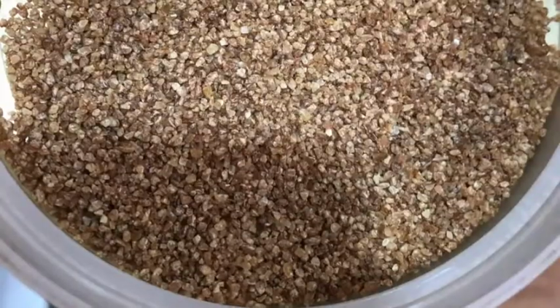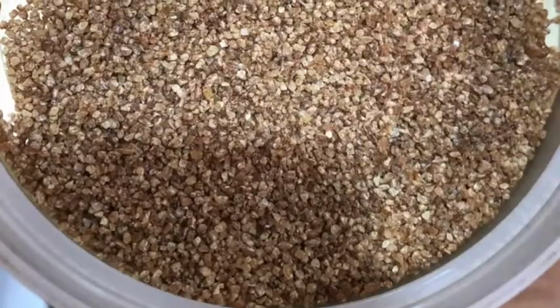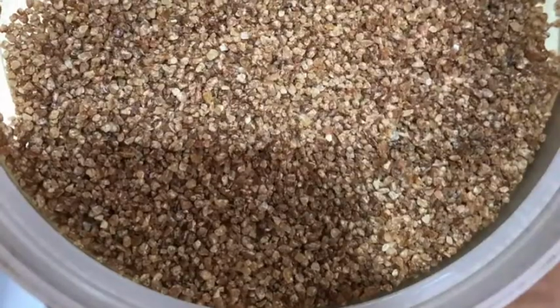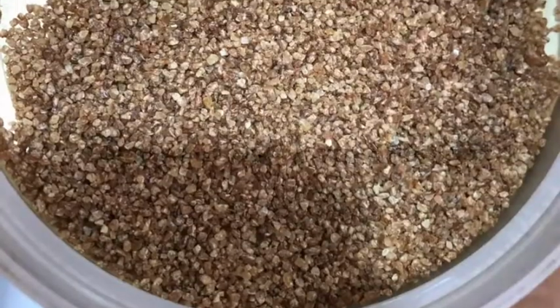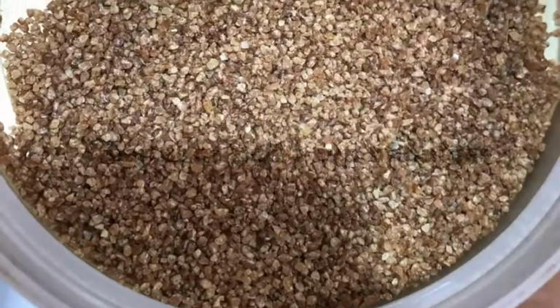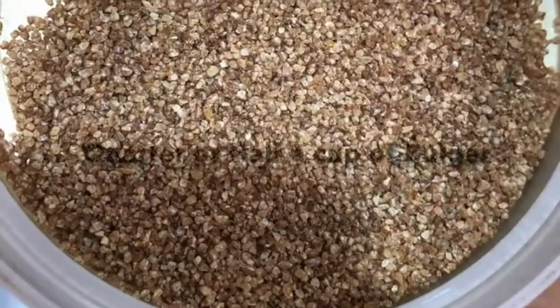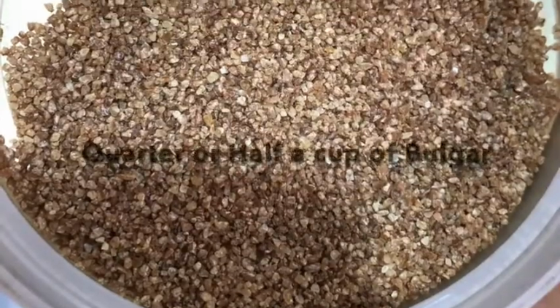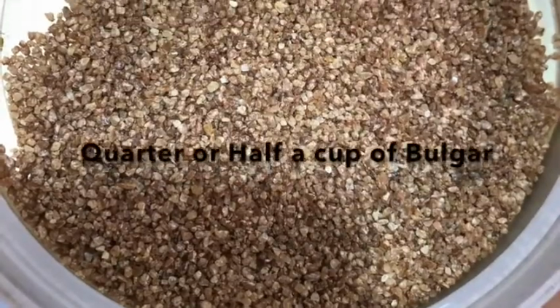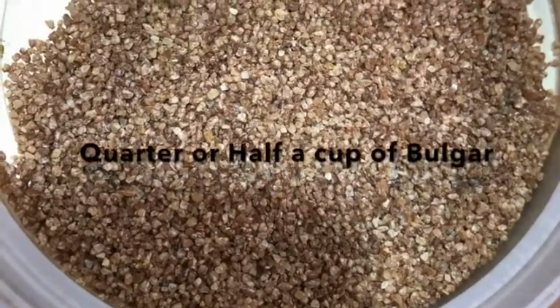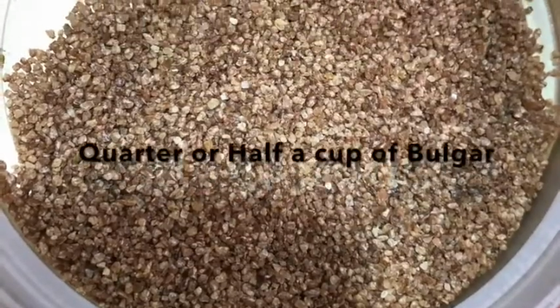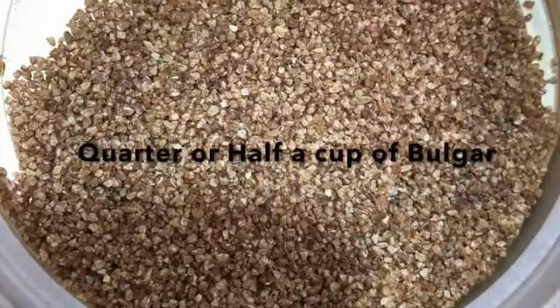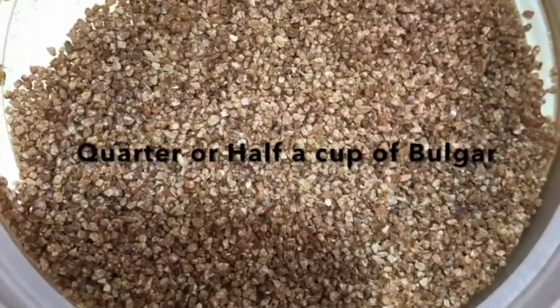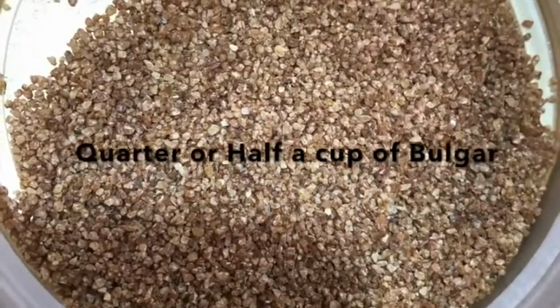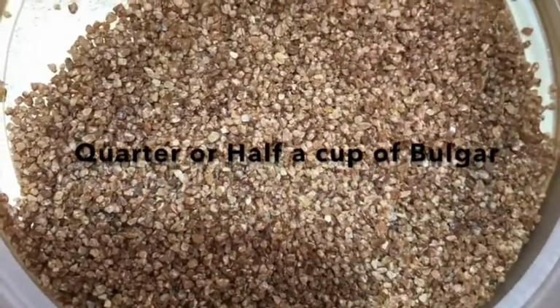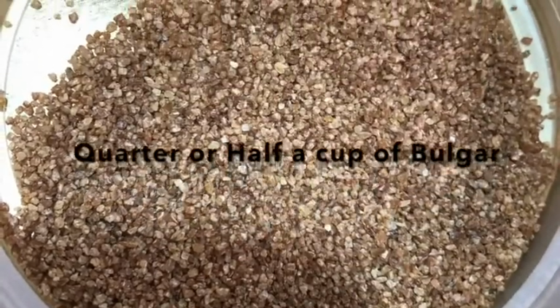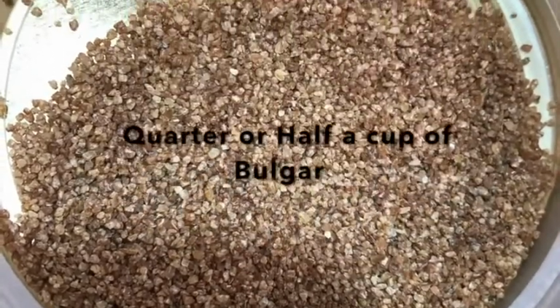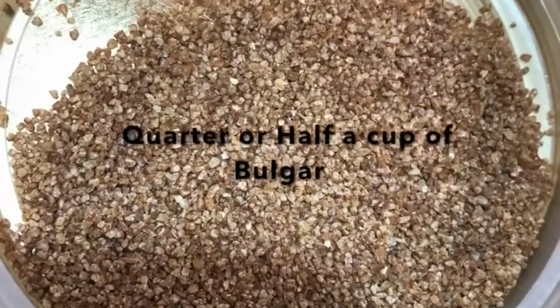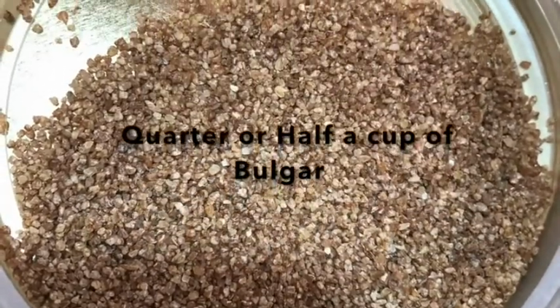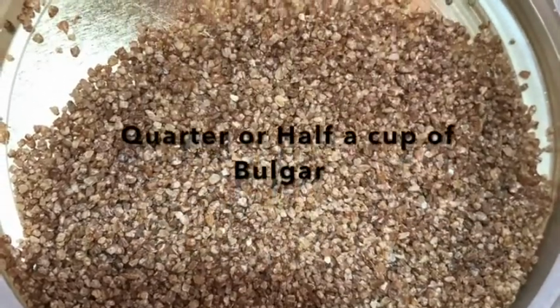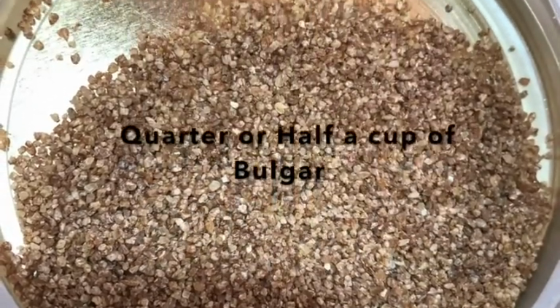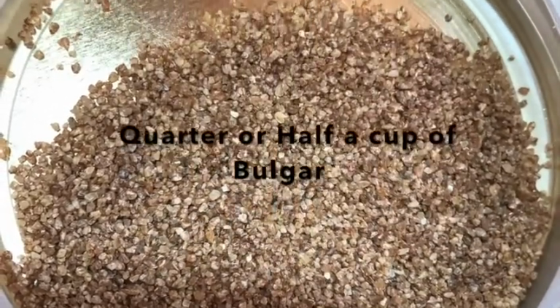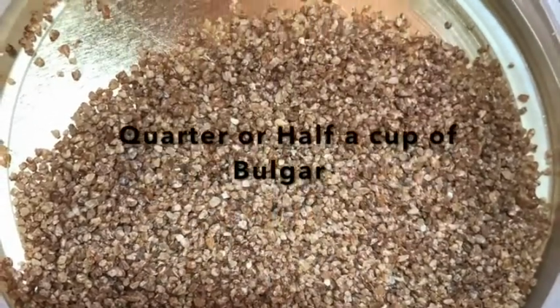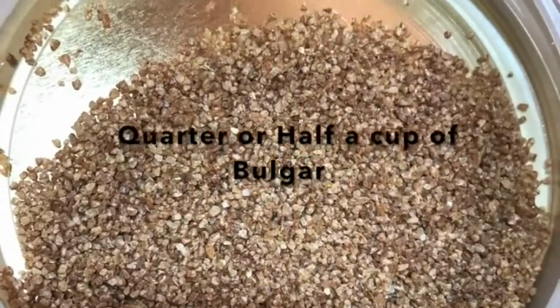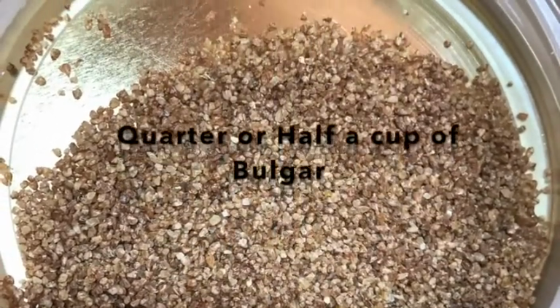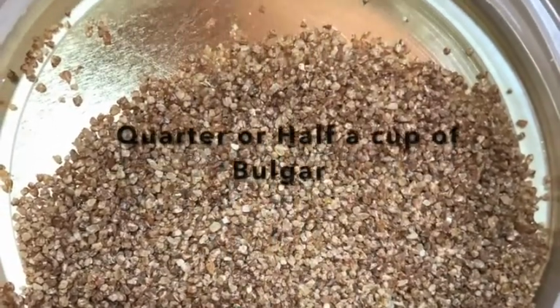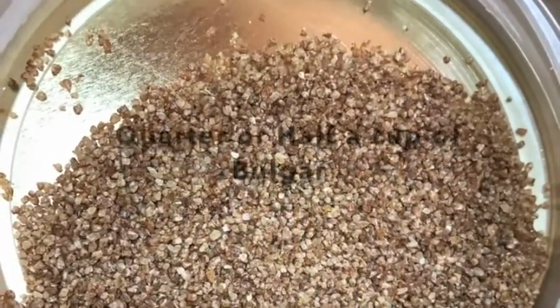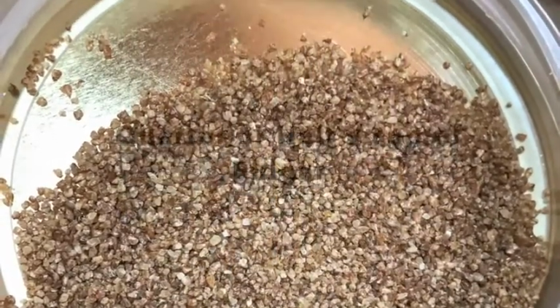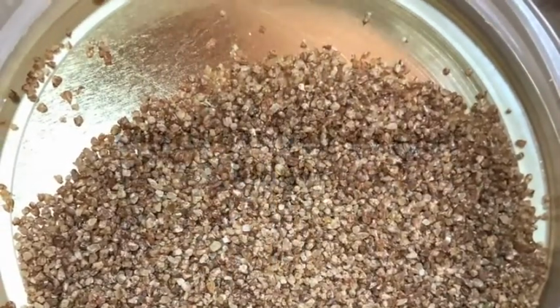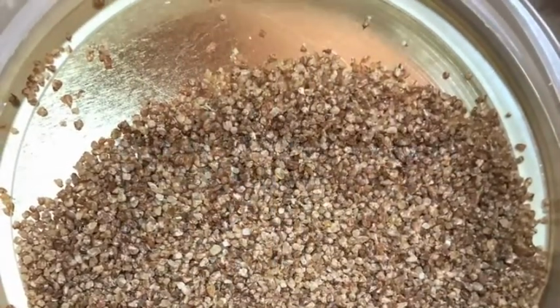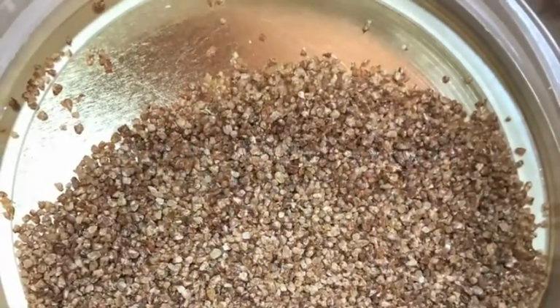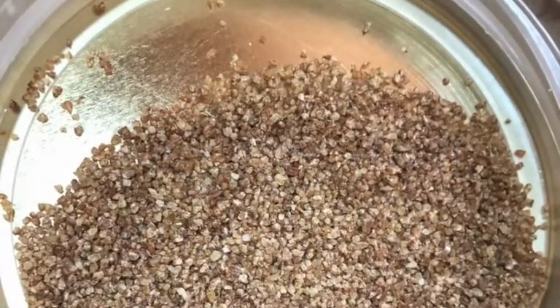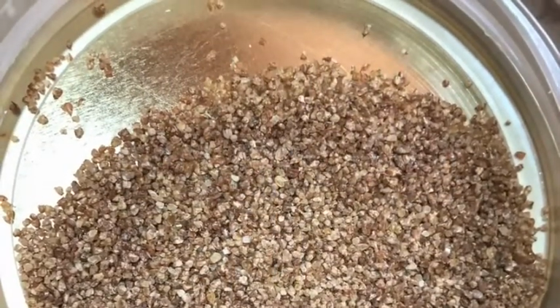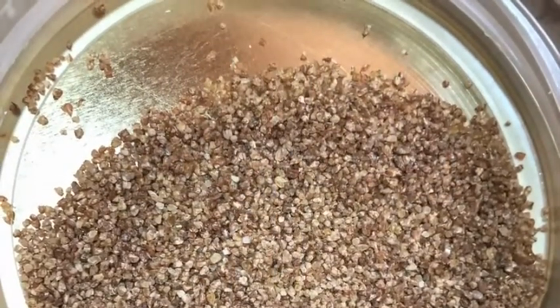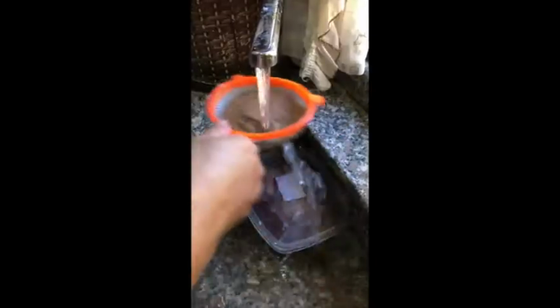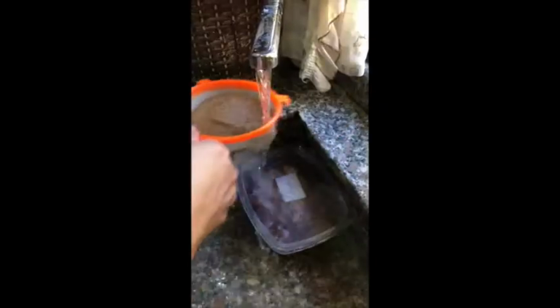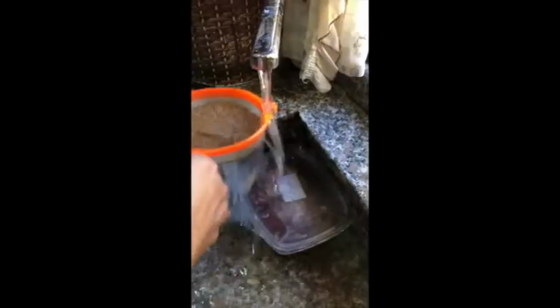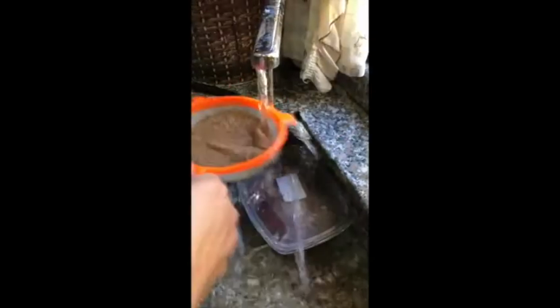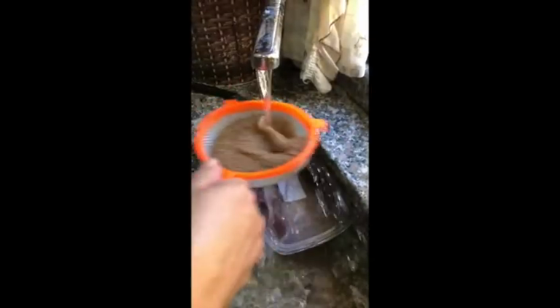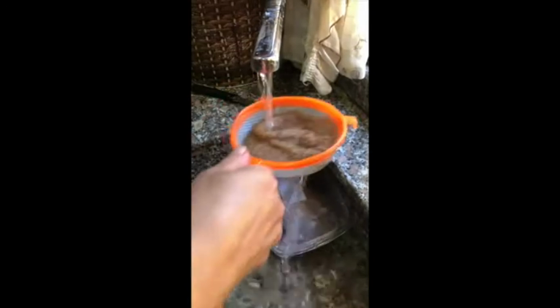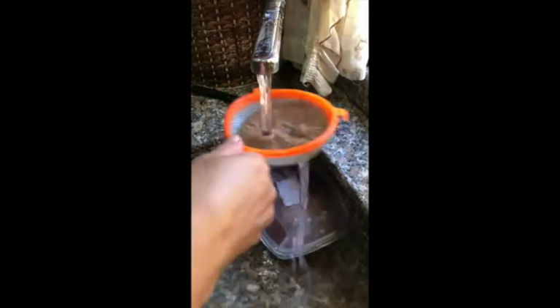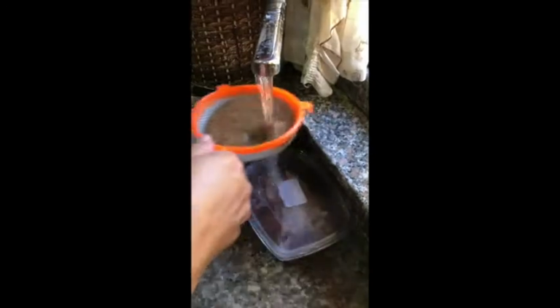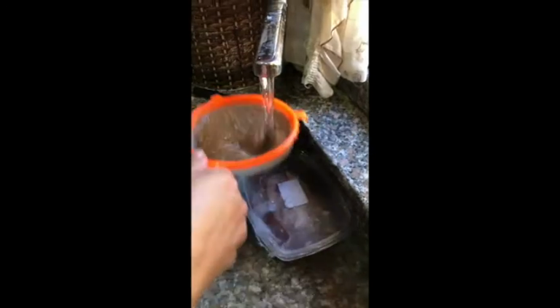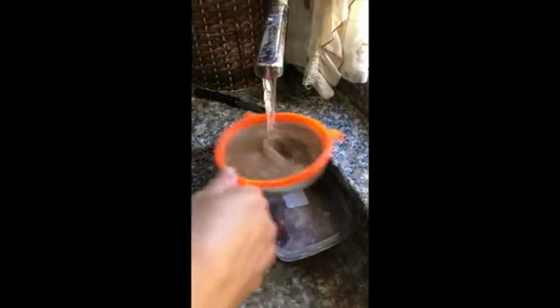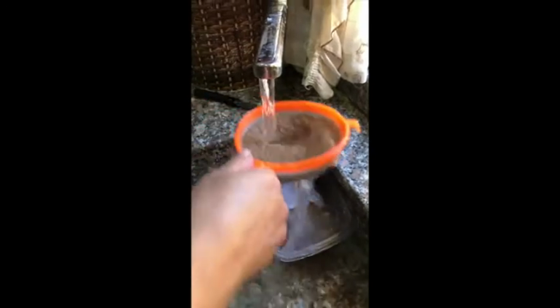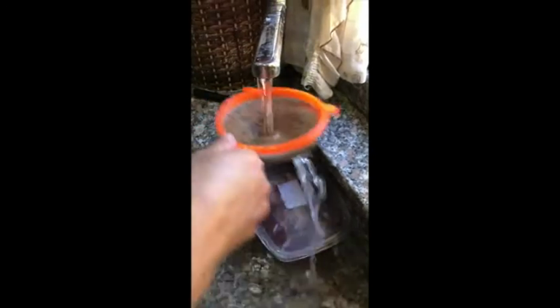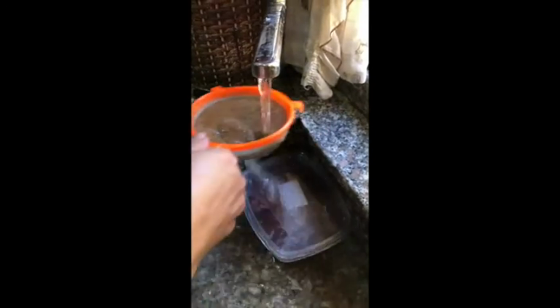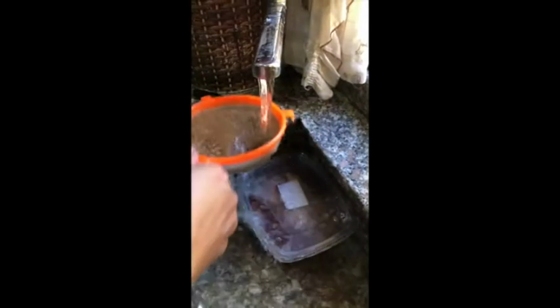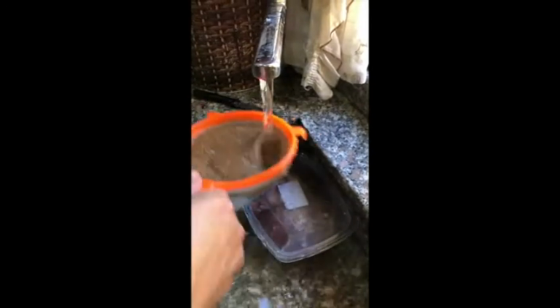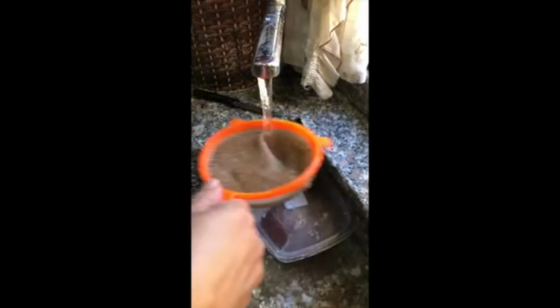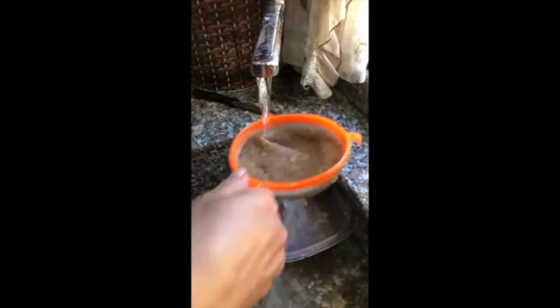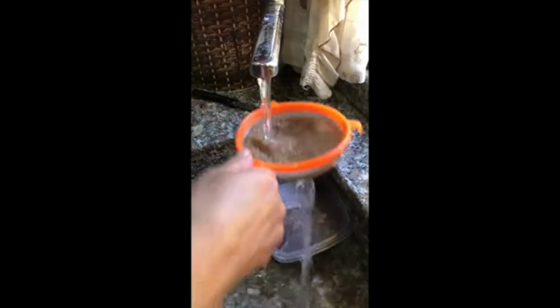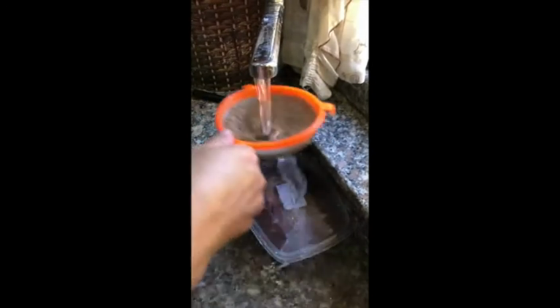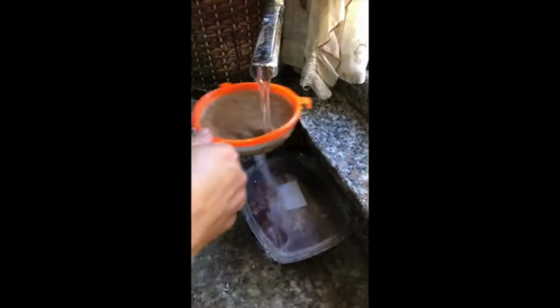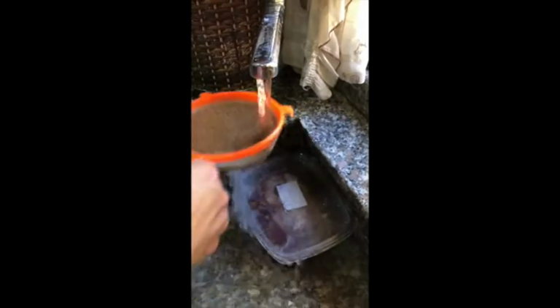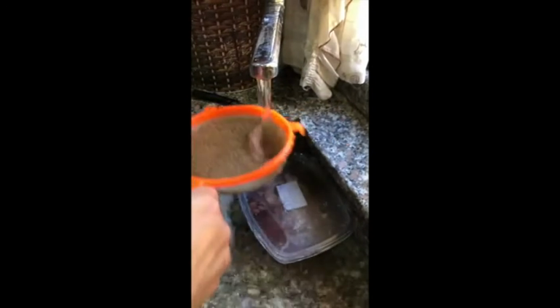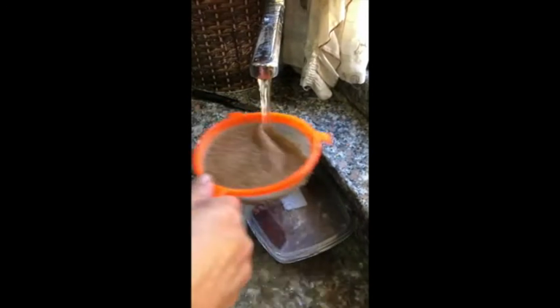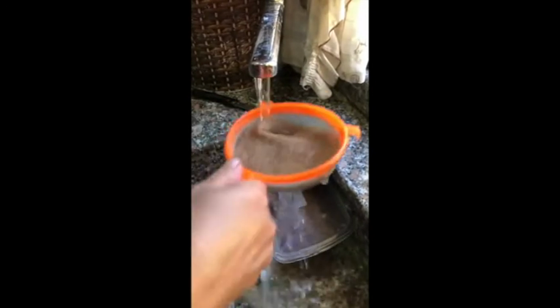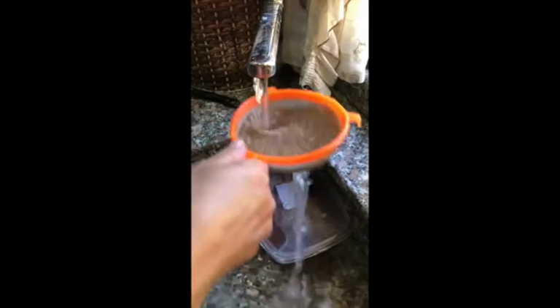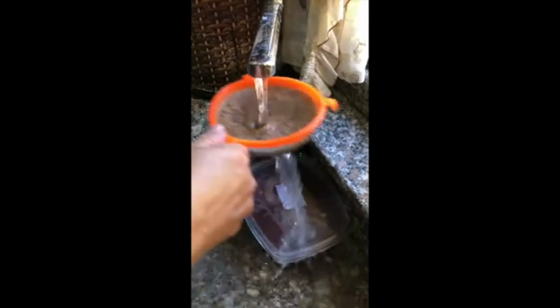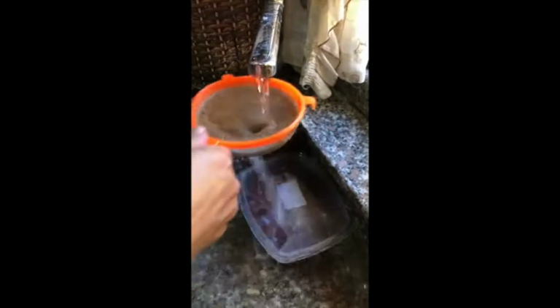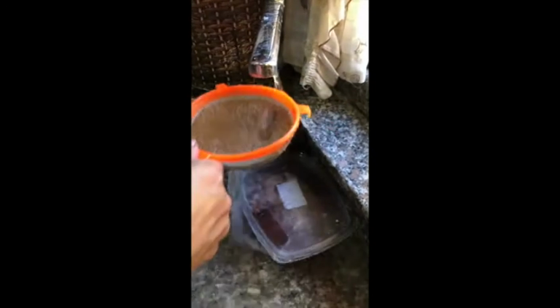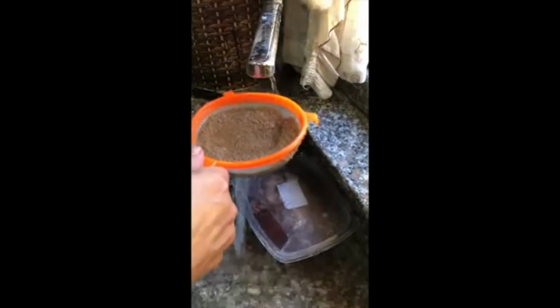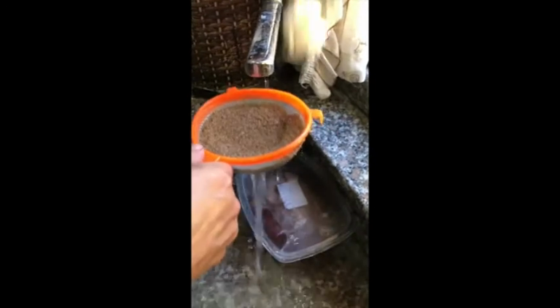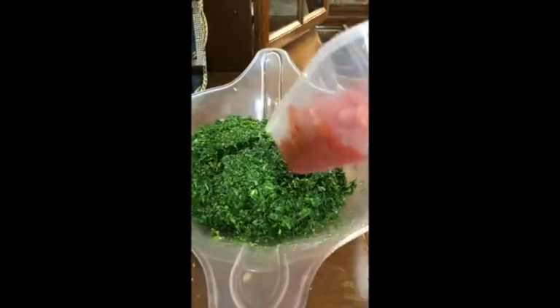Finally, you need half a cup of fine bulgur, or a quarter of a cup. It's also recommended that you wash it.